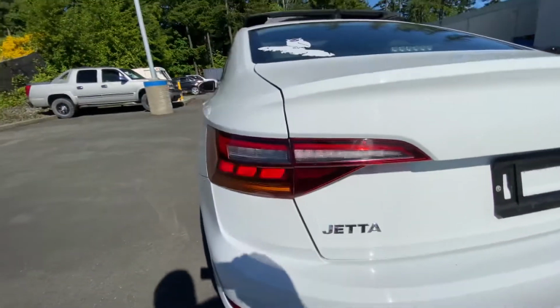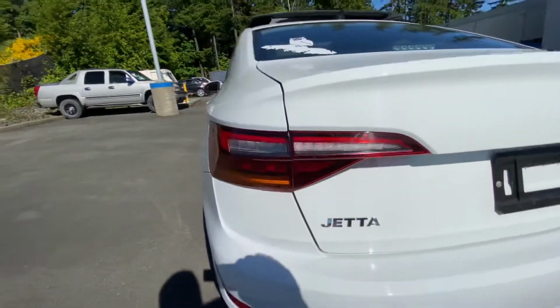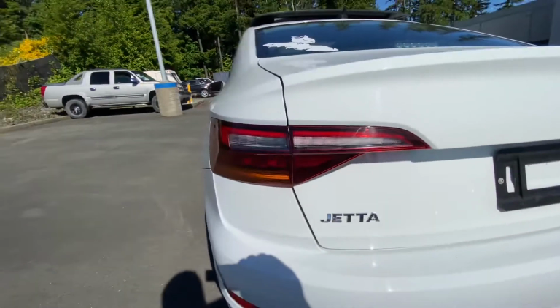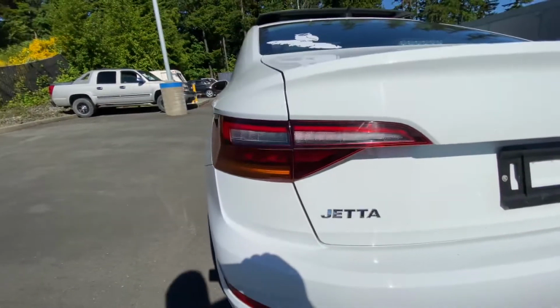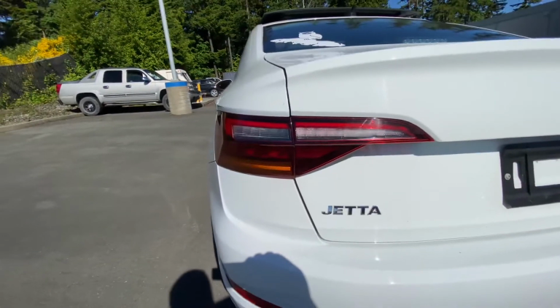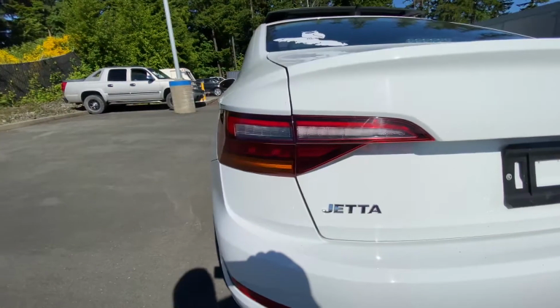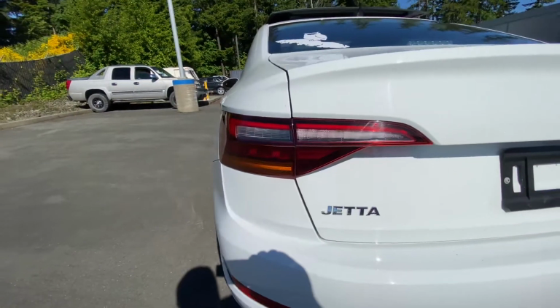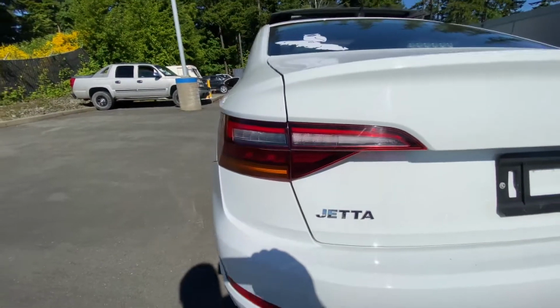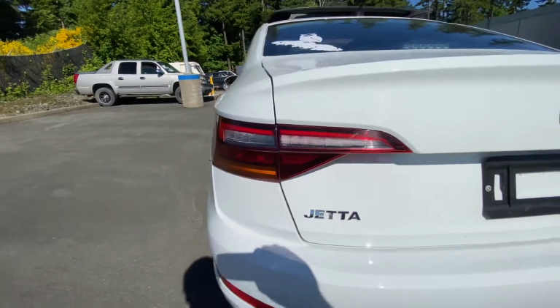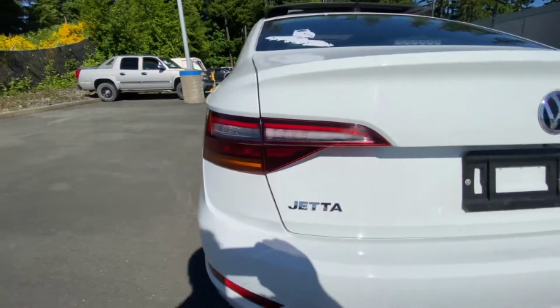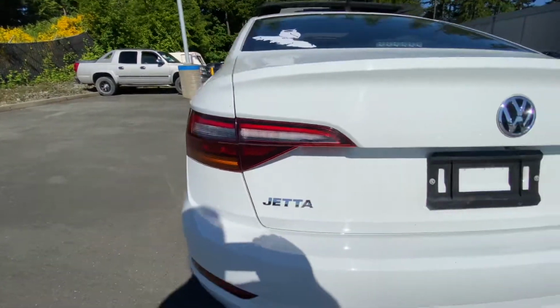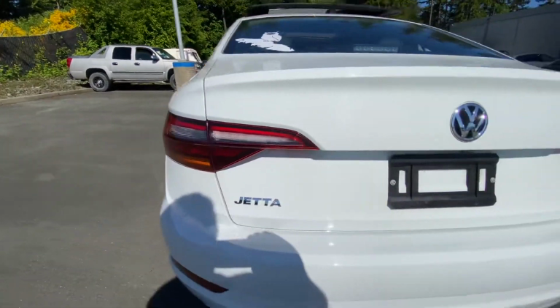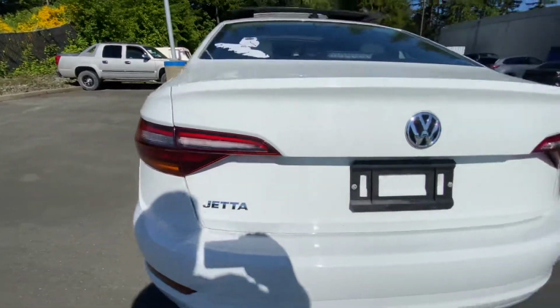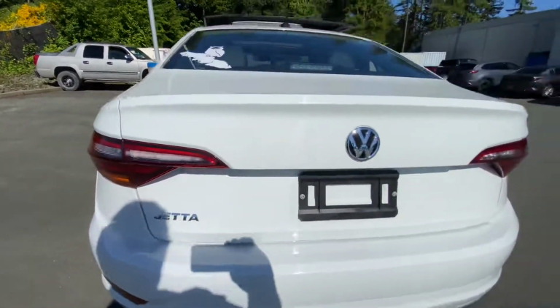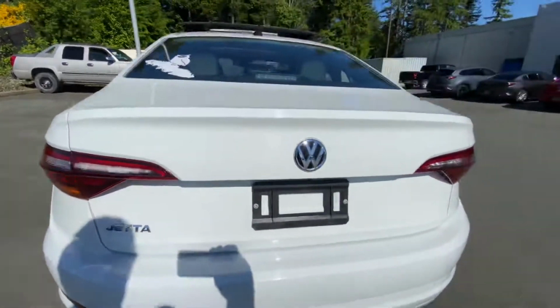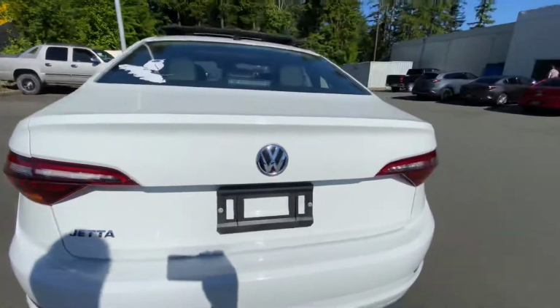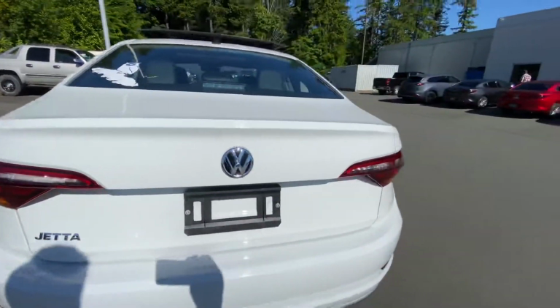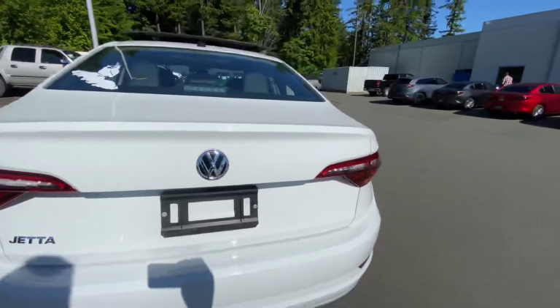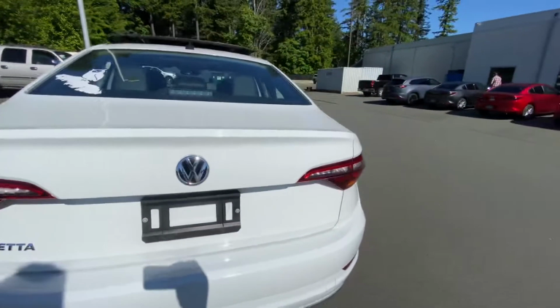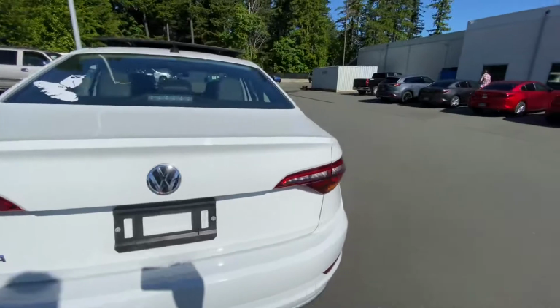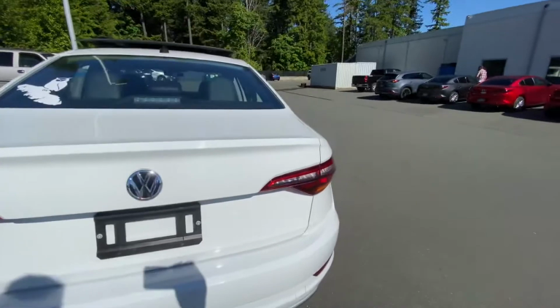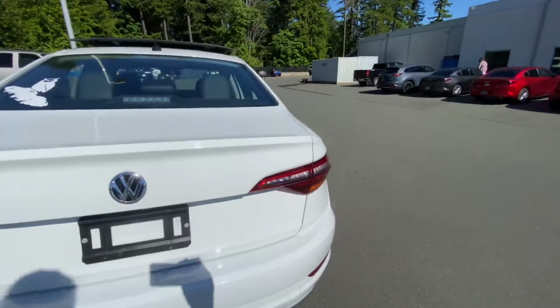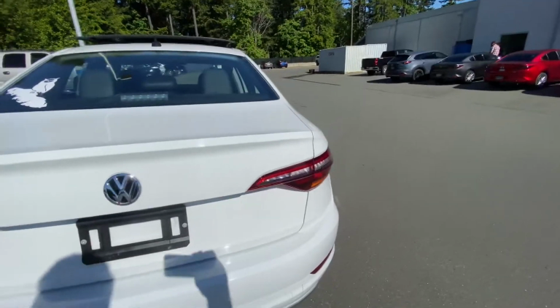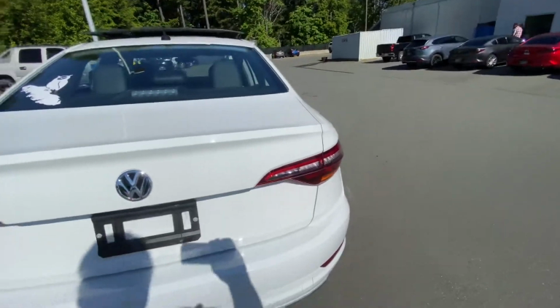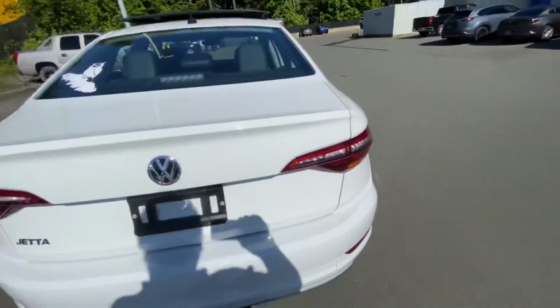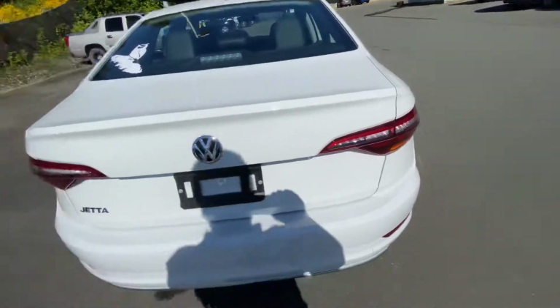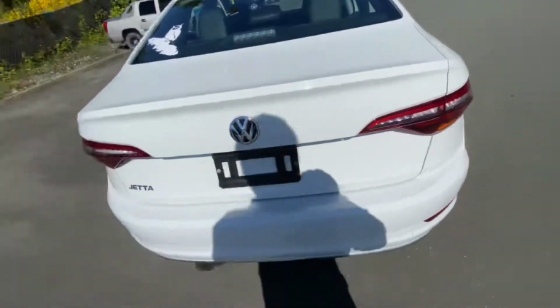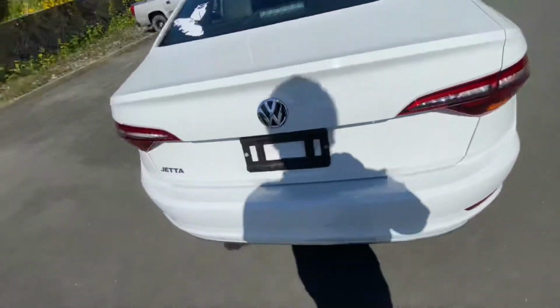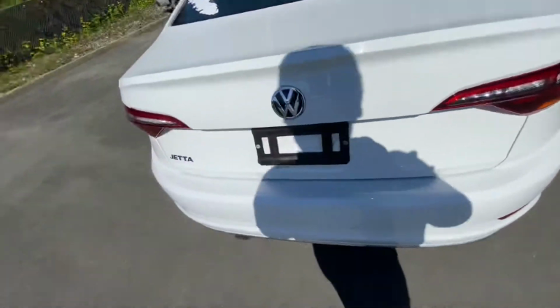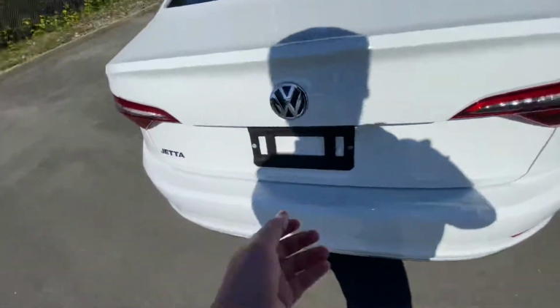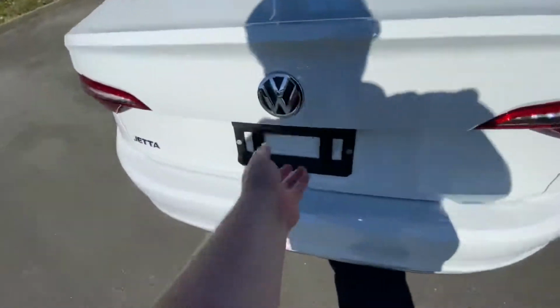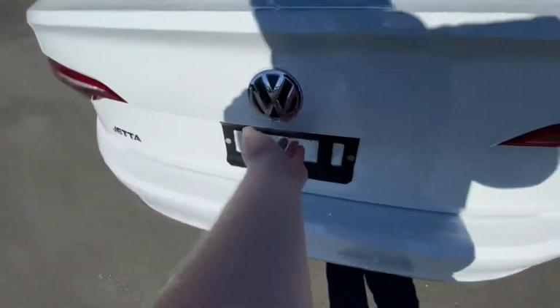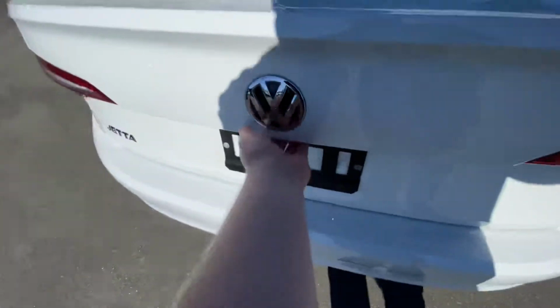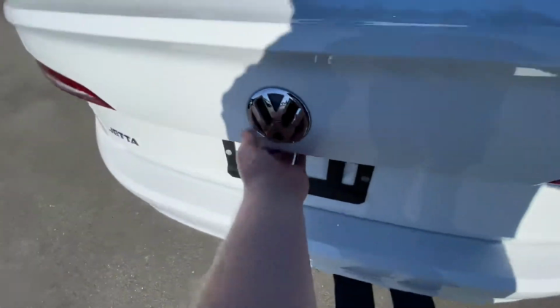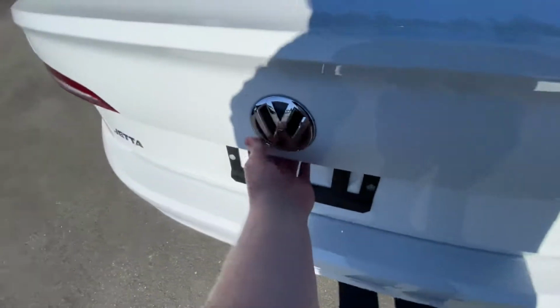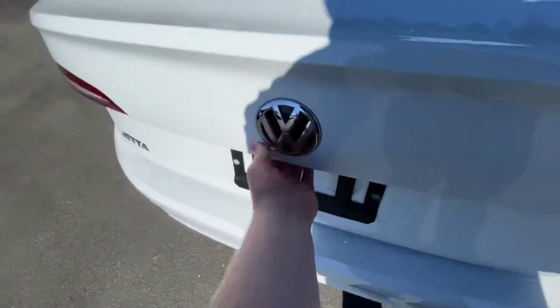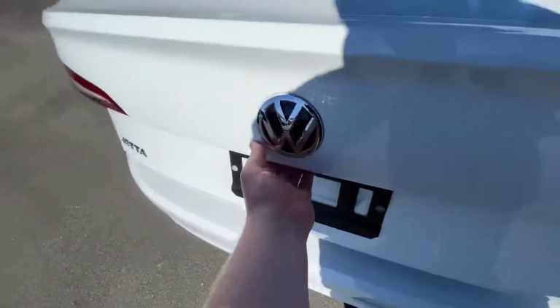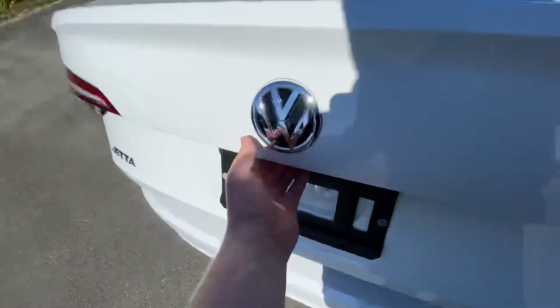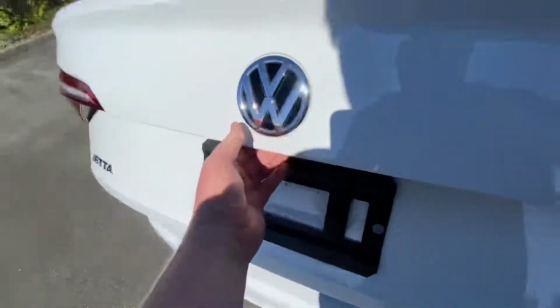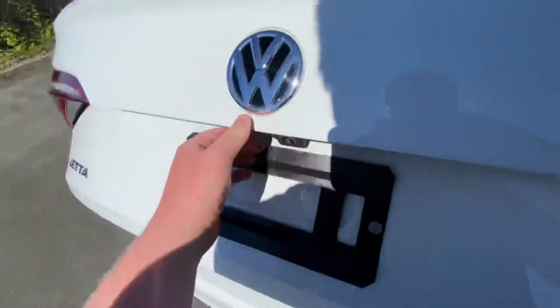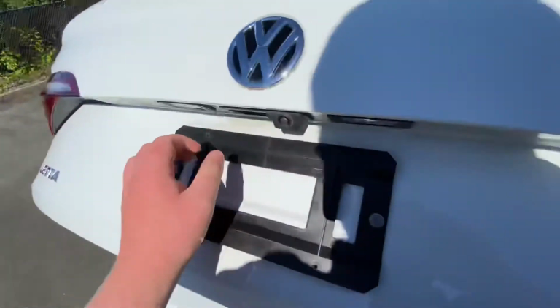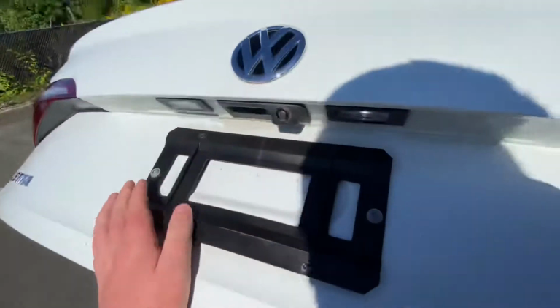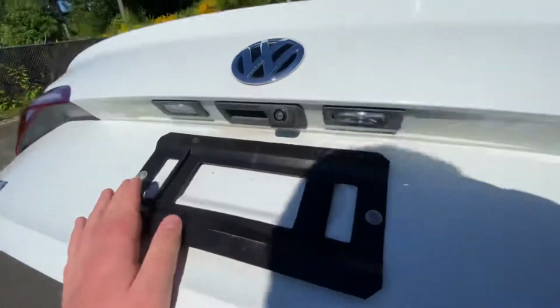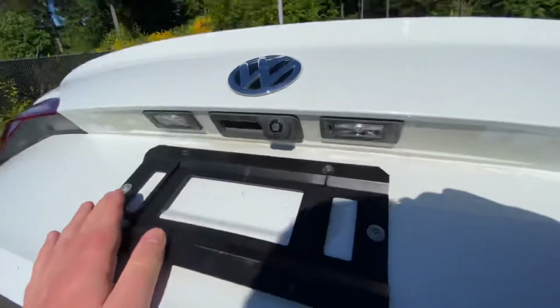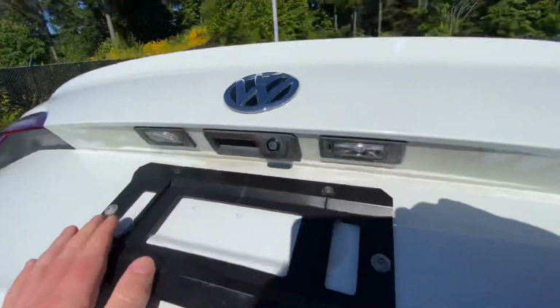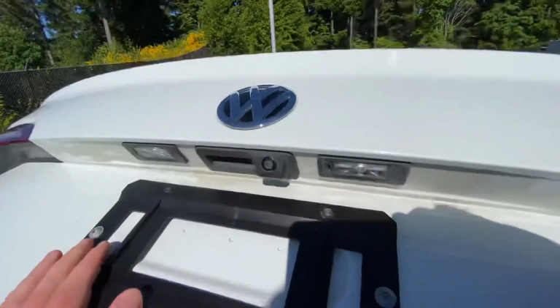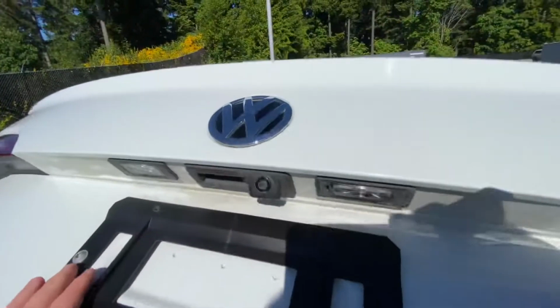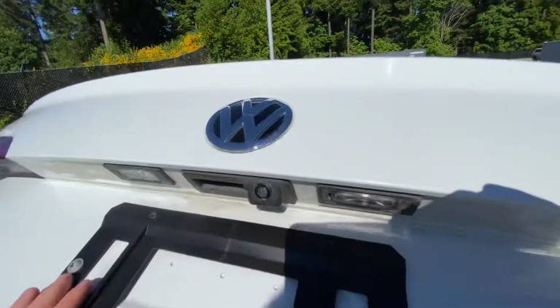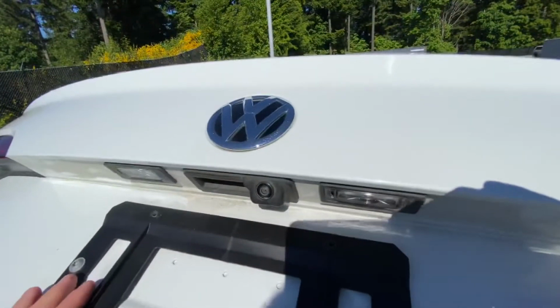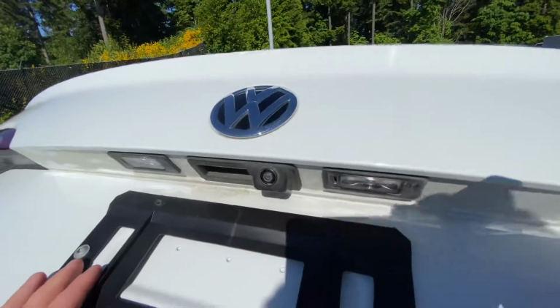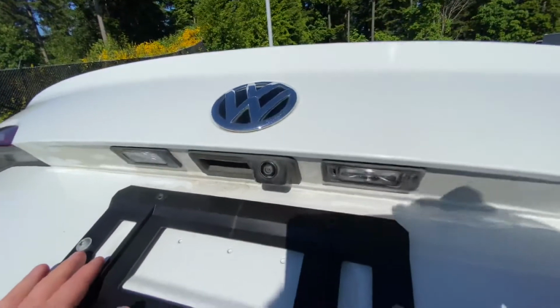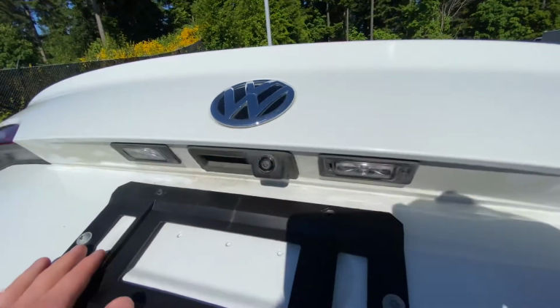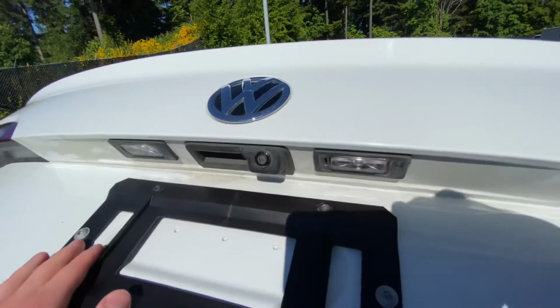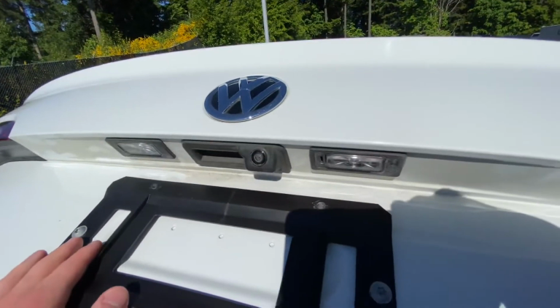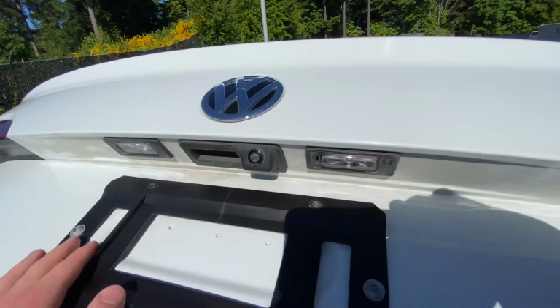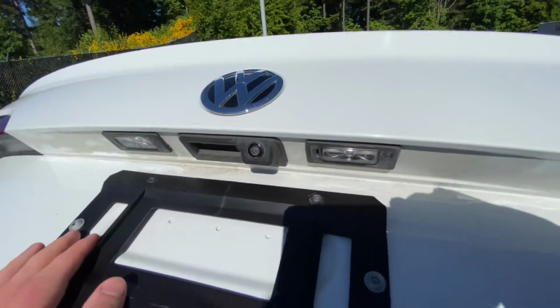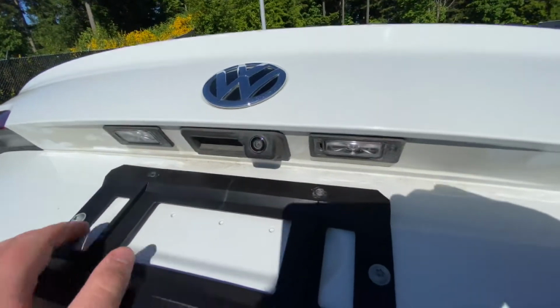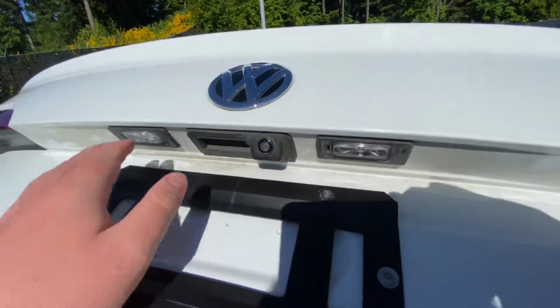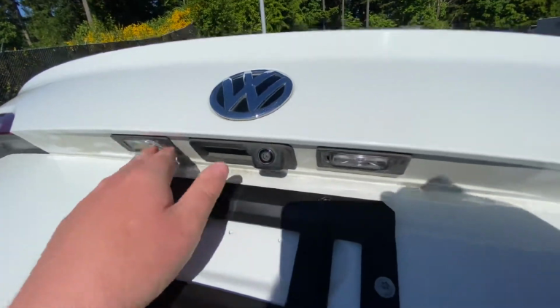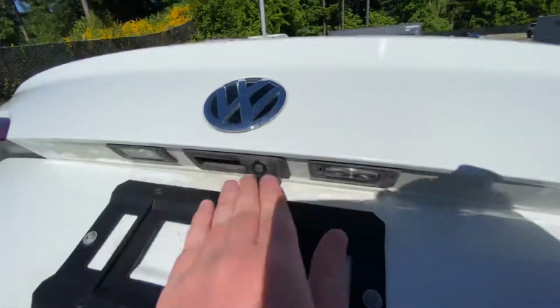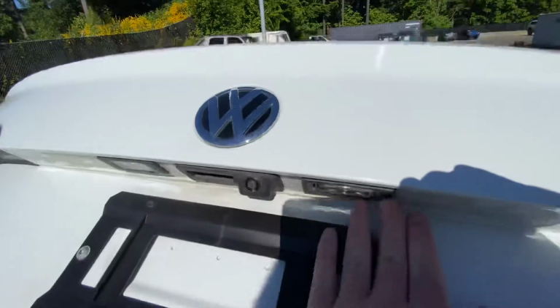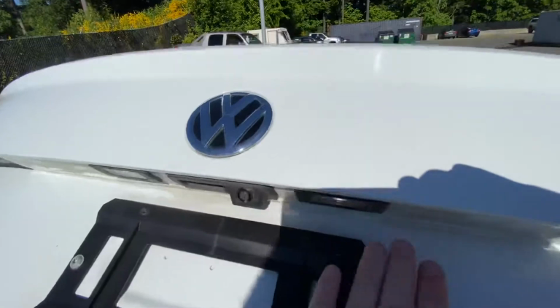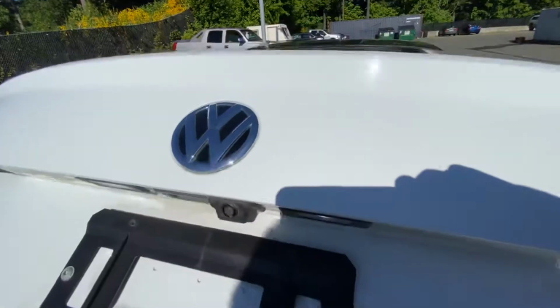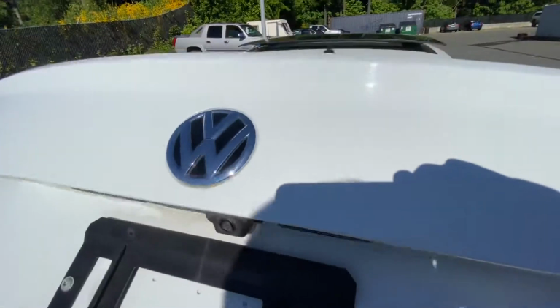Your brake lights here — looks like an Audi, looks sweet. Backup camera is located right there and your plate lights as well.